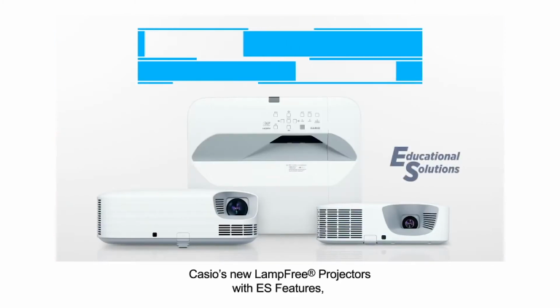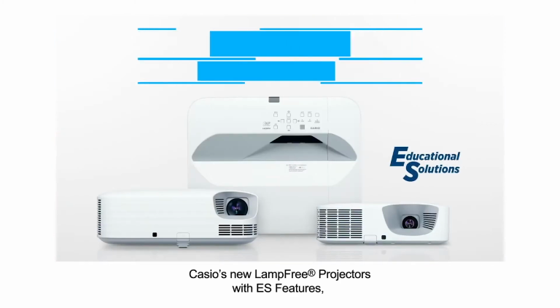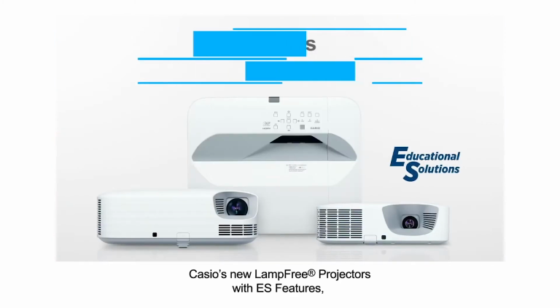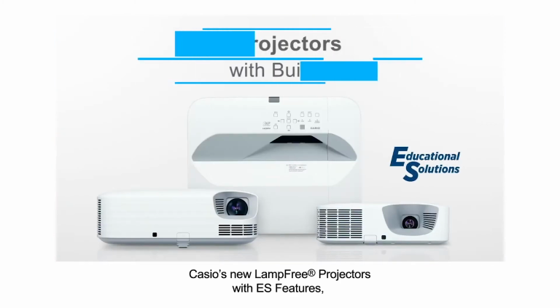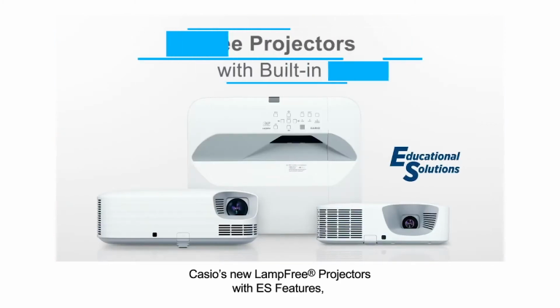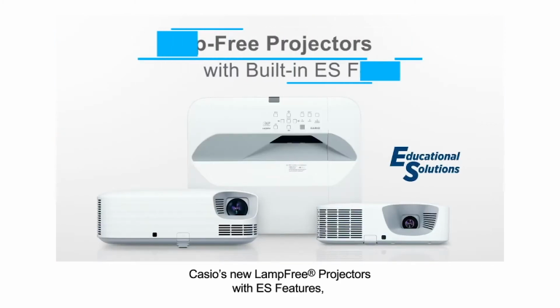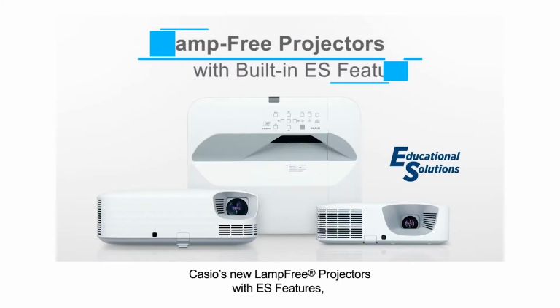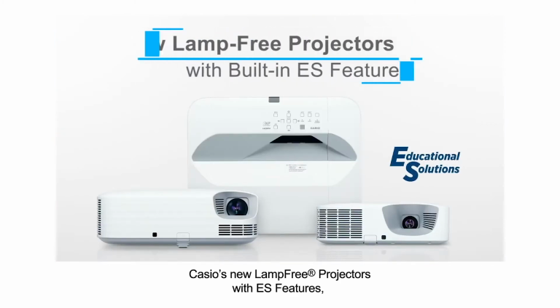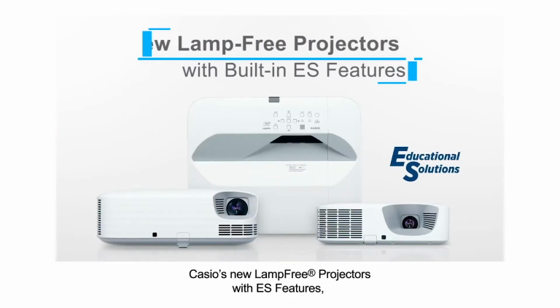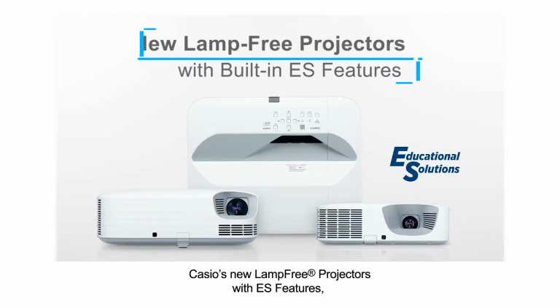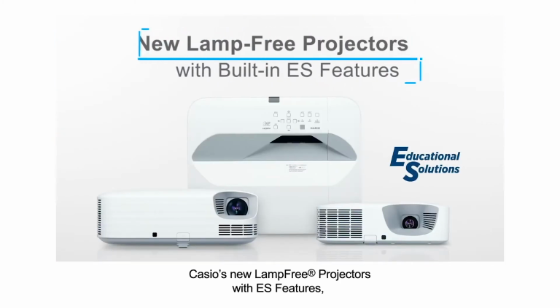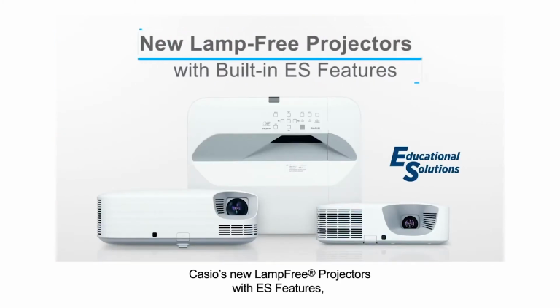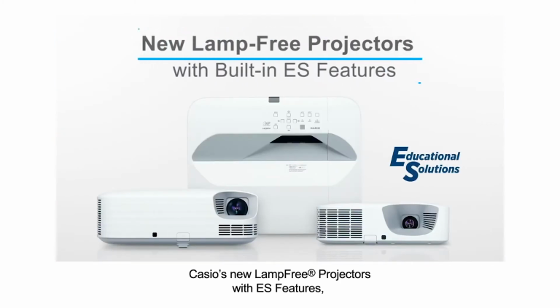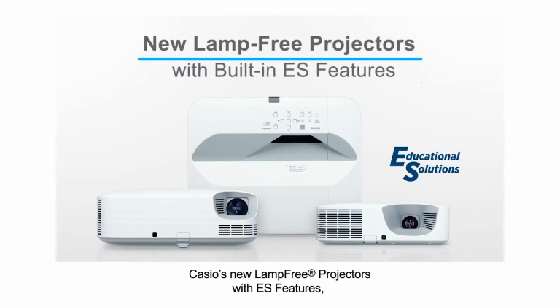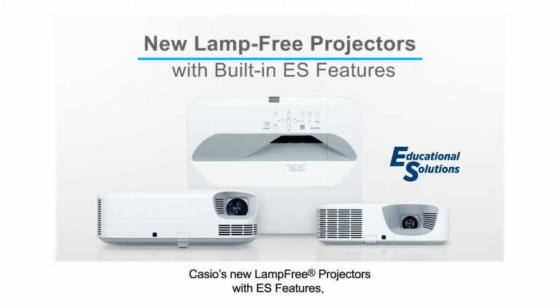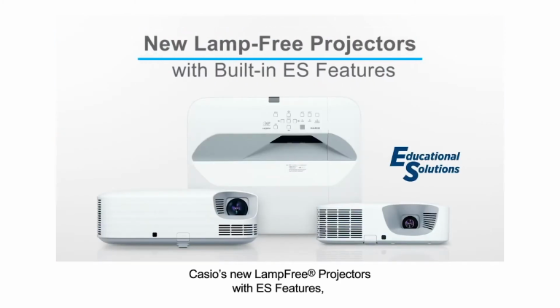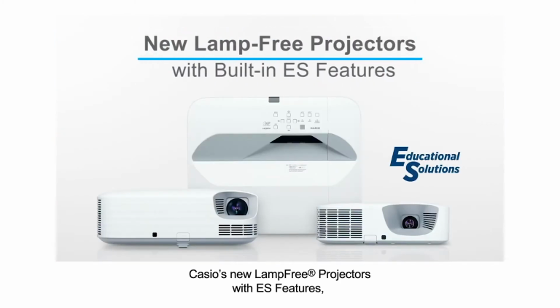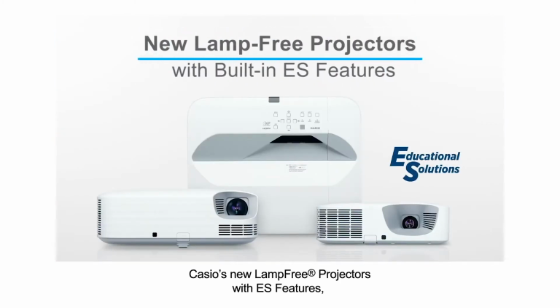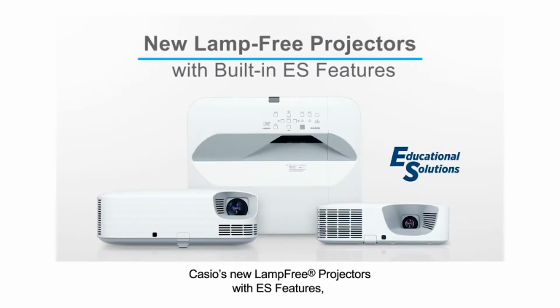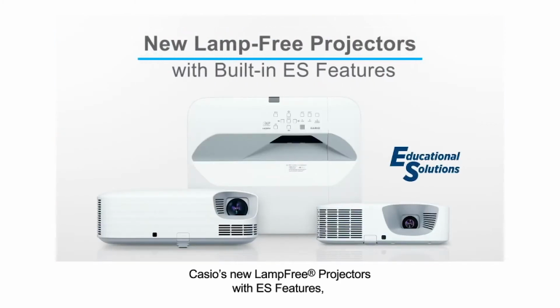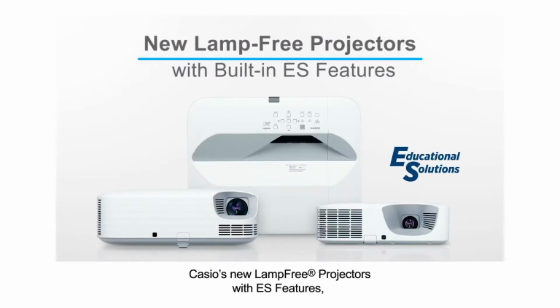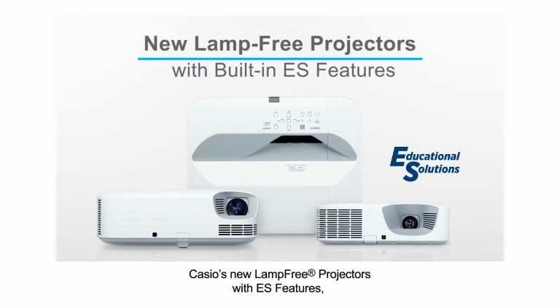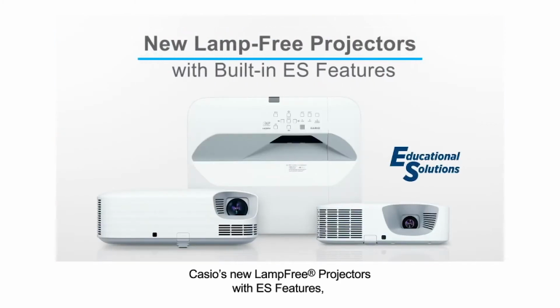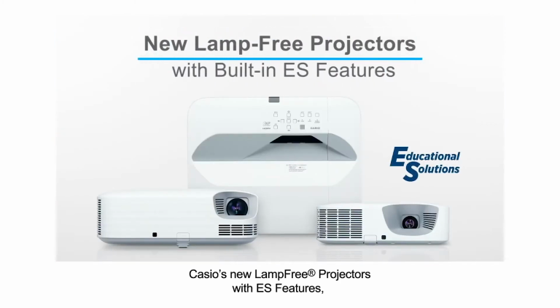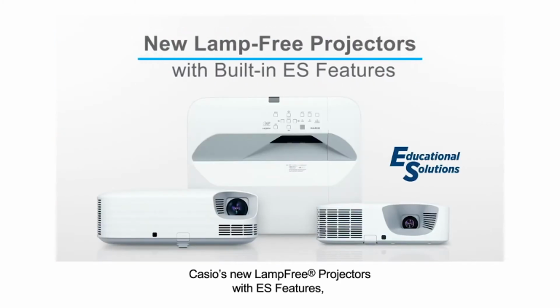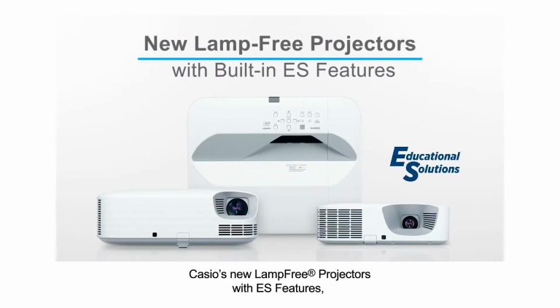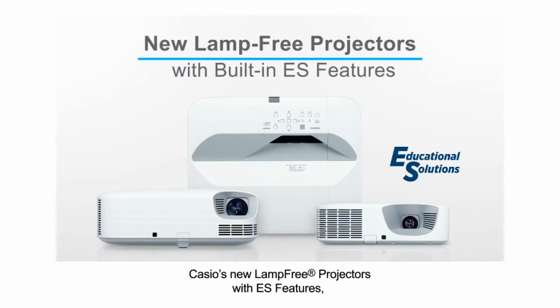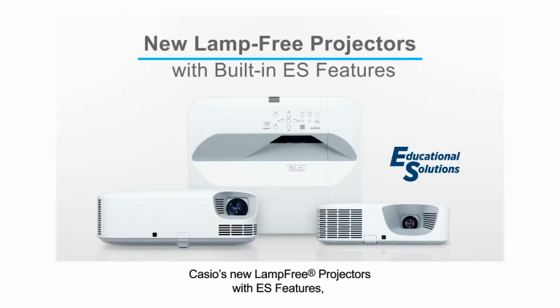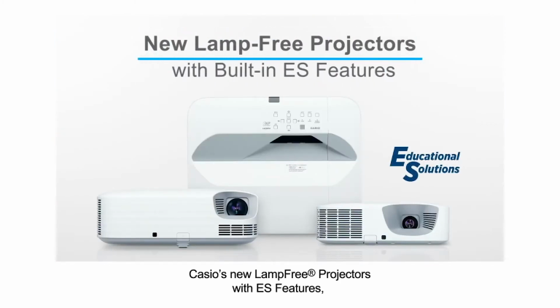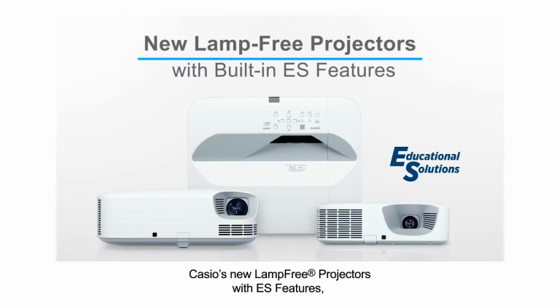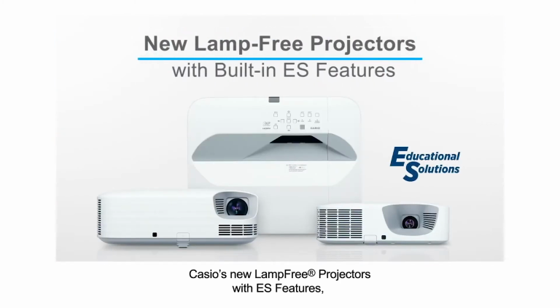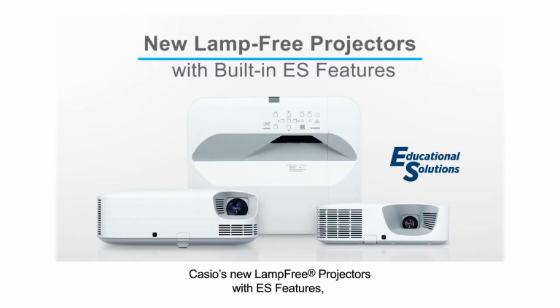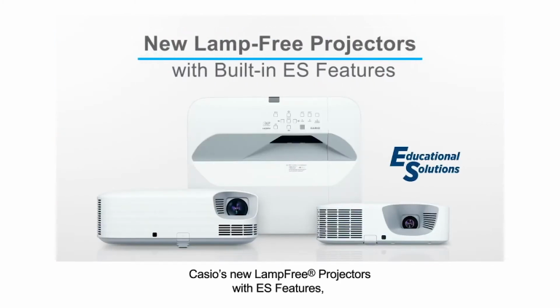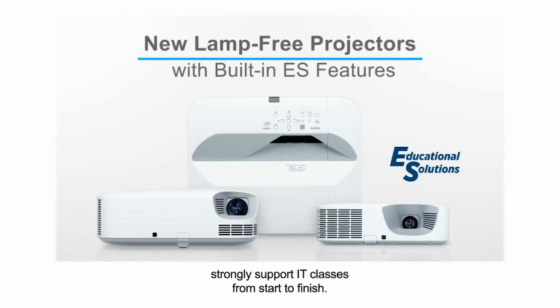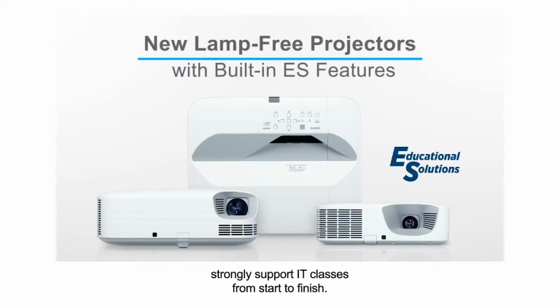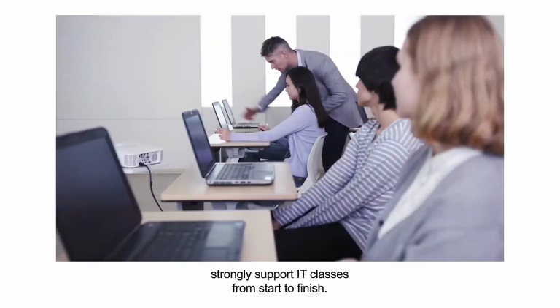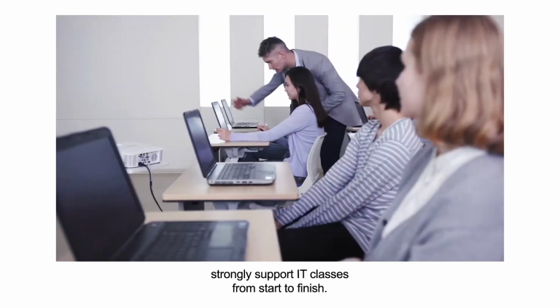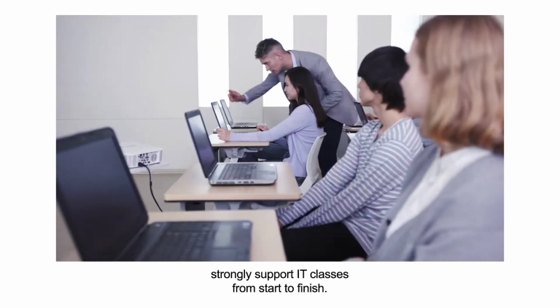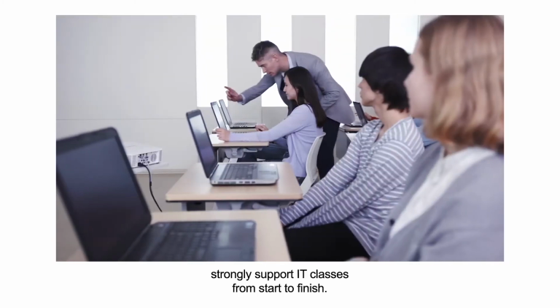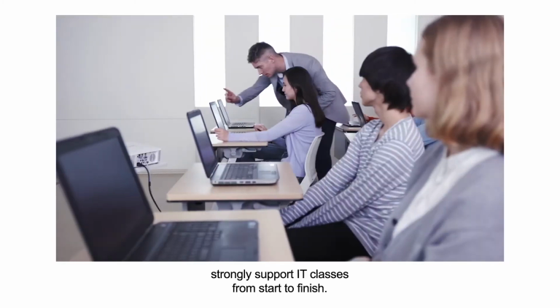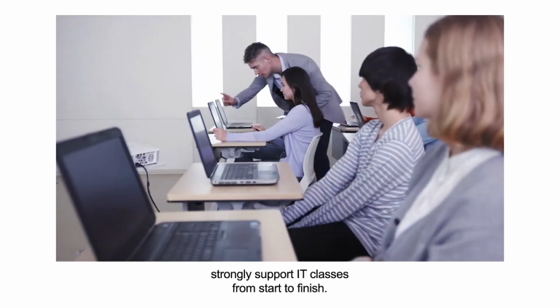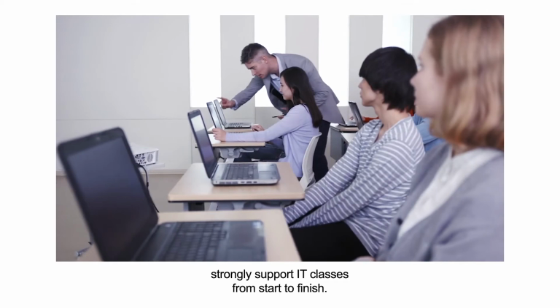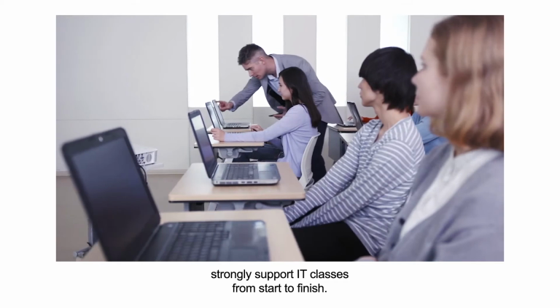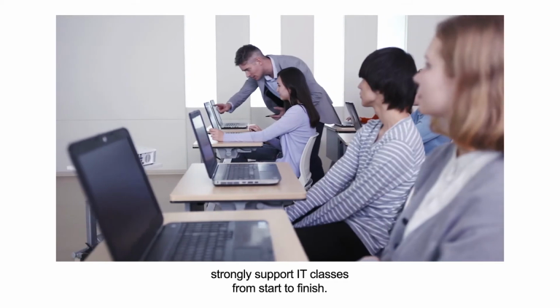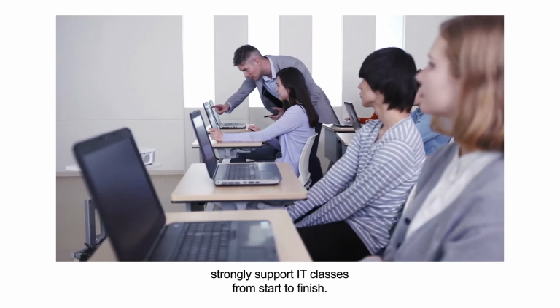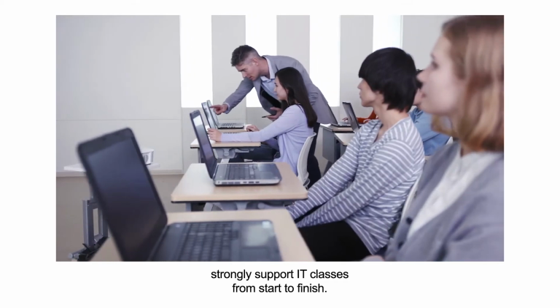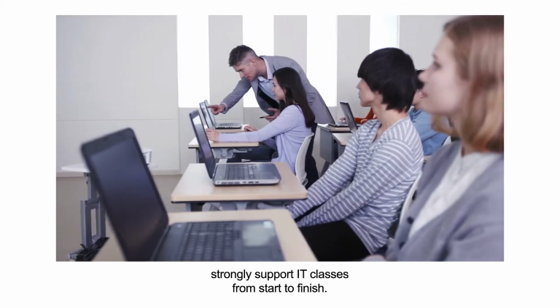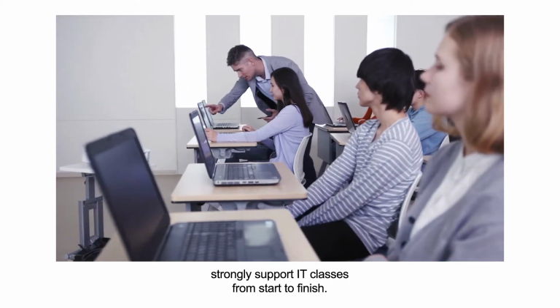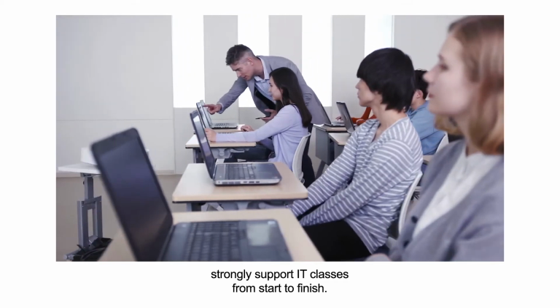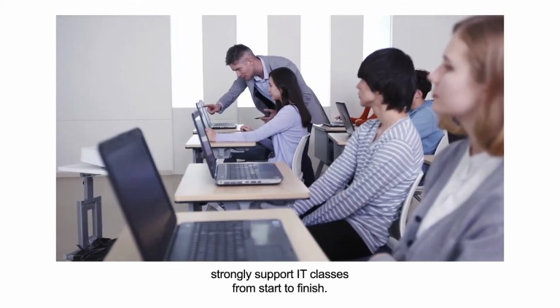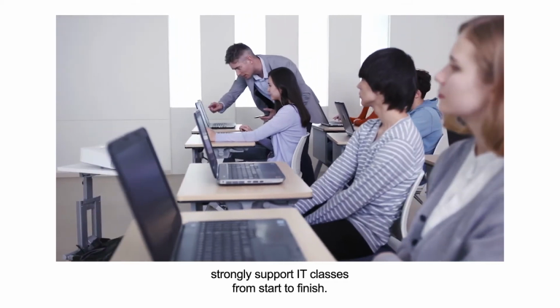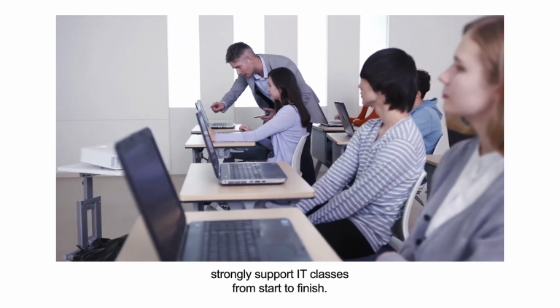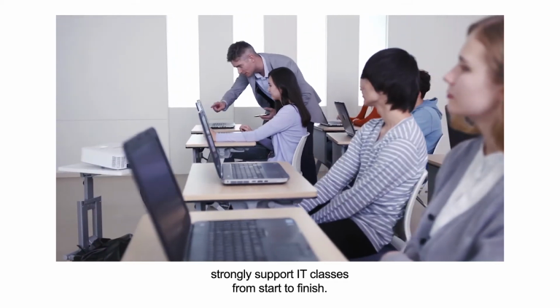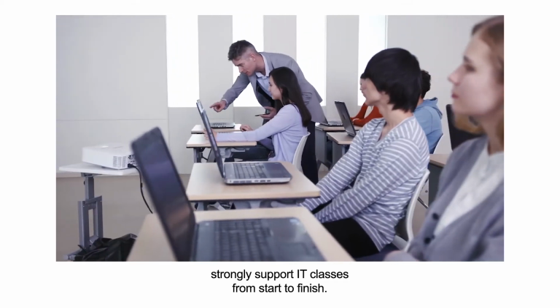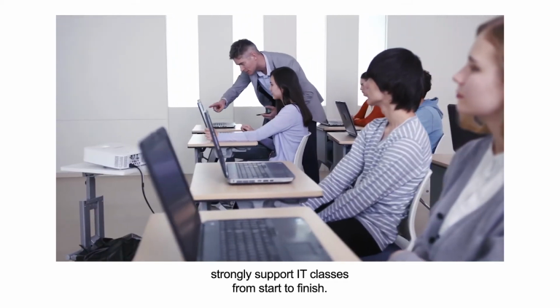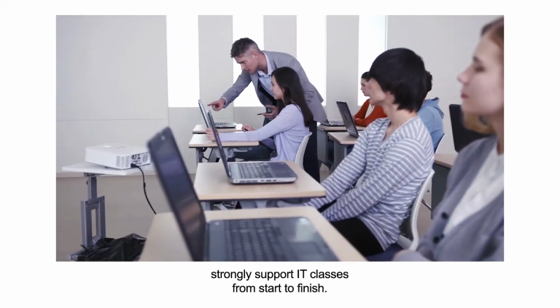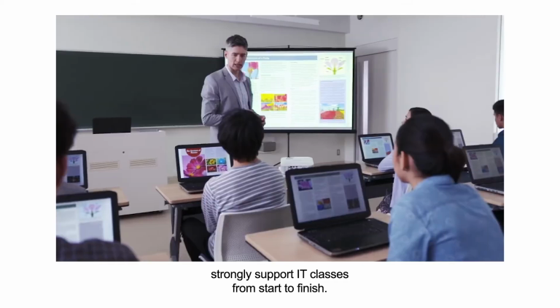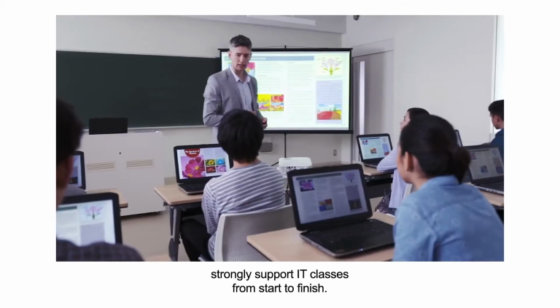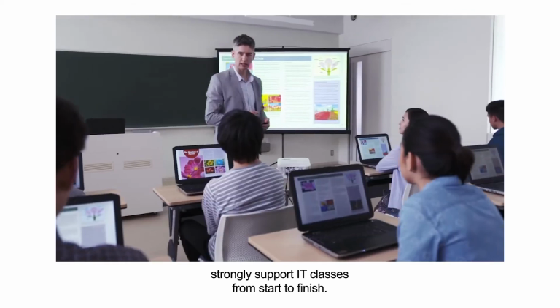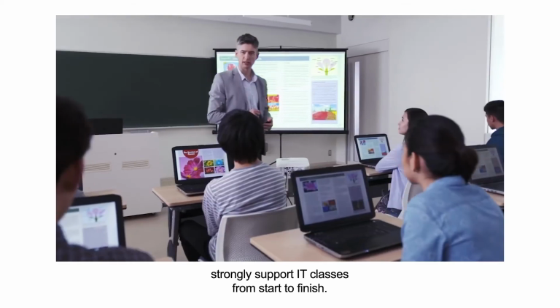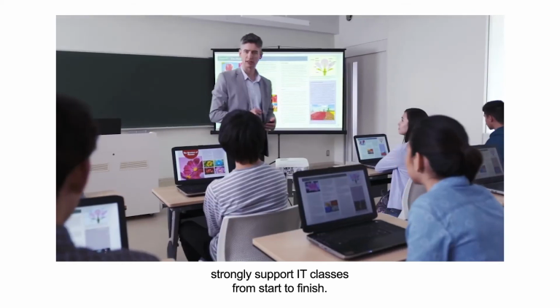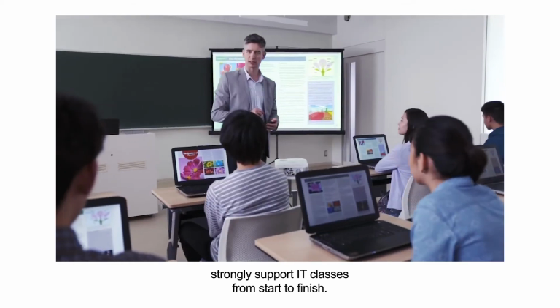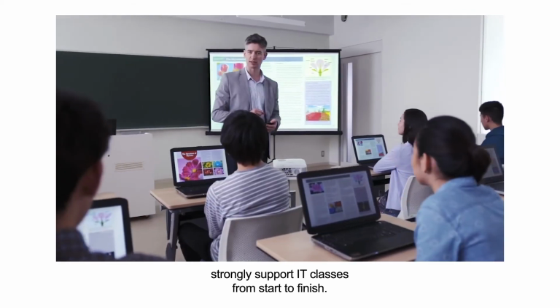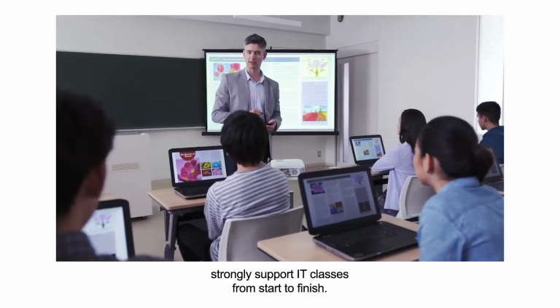Casio's new lamp-free projectors with ES features strongly support IT classes from start to finish.